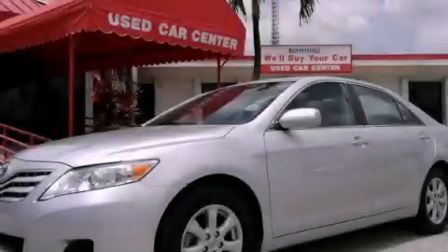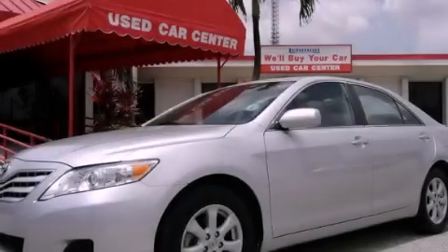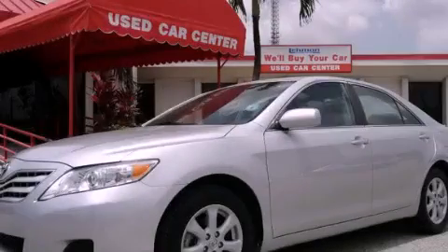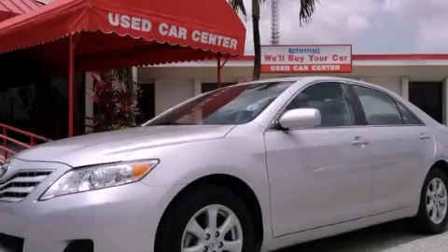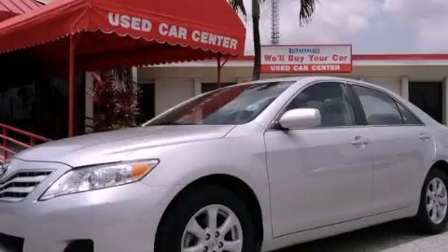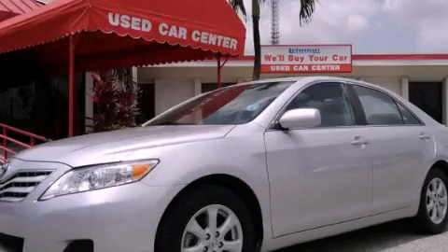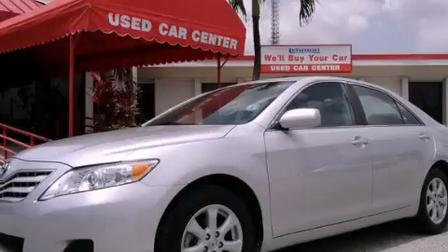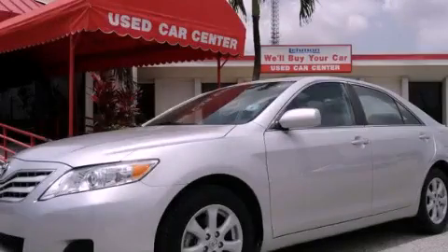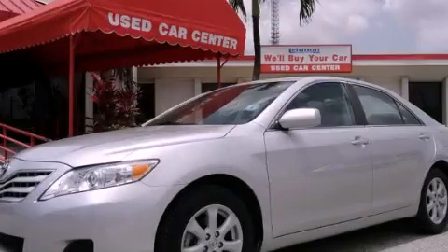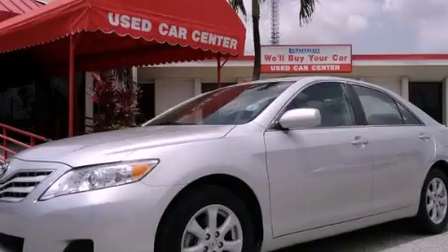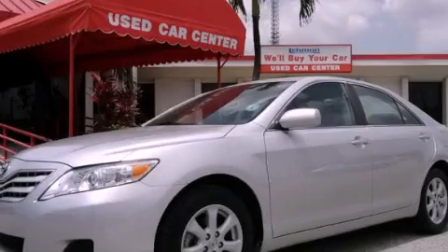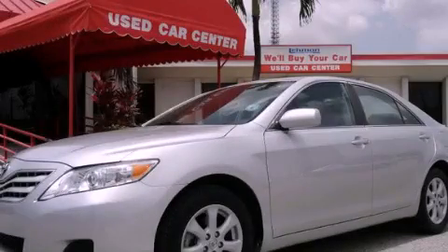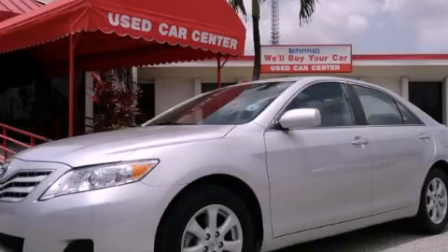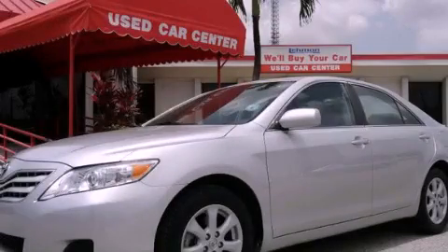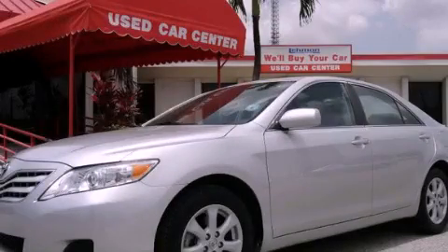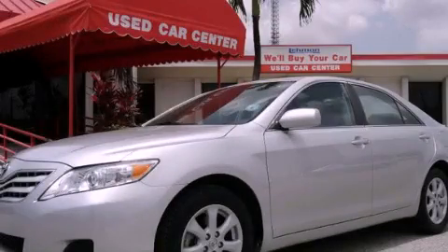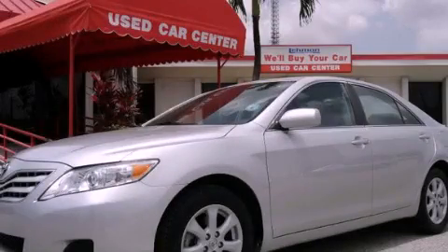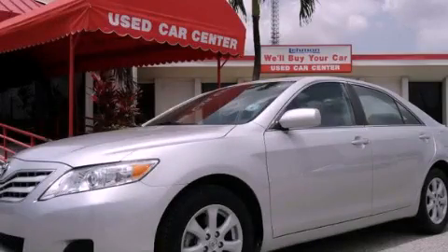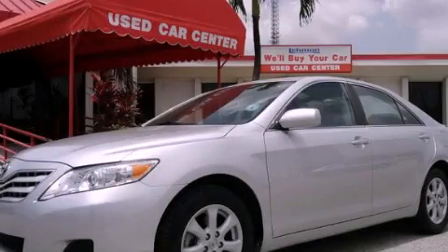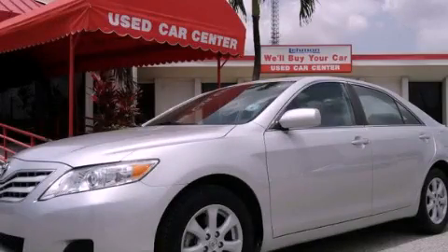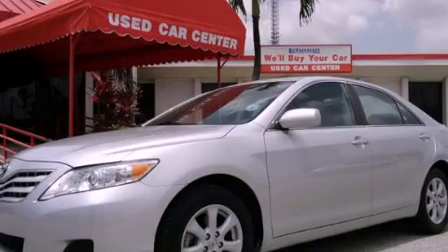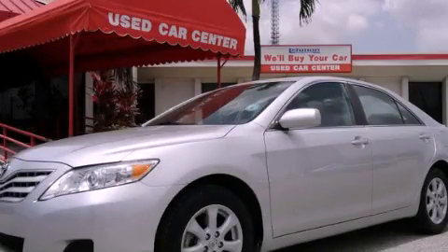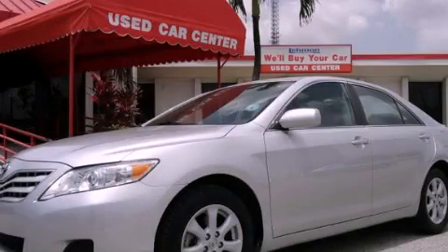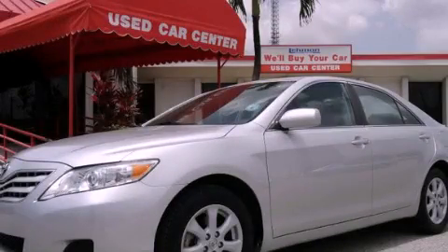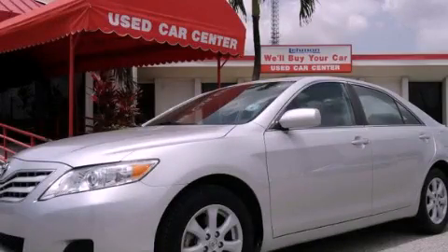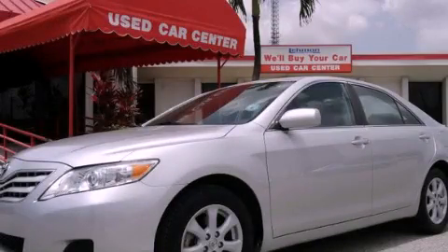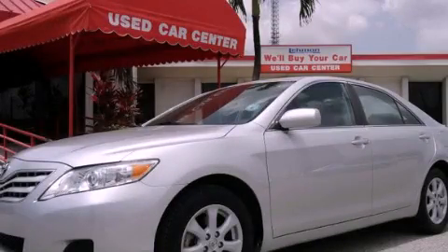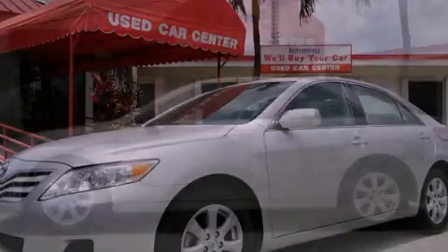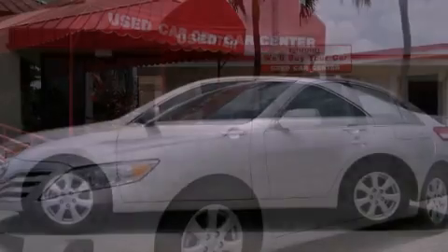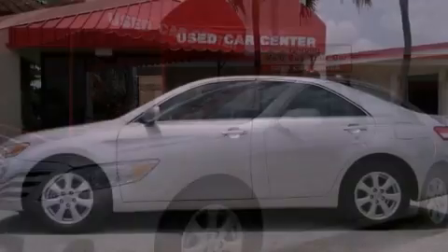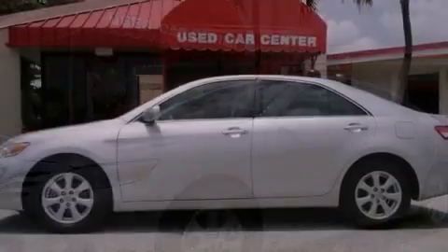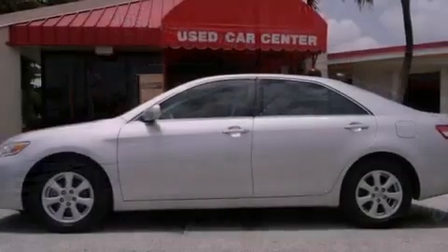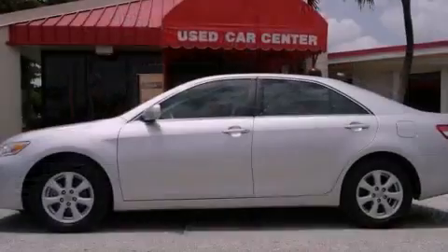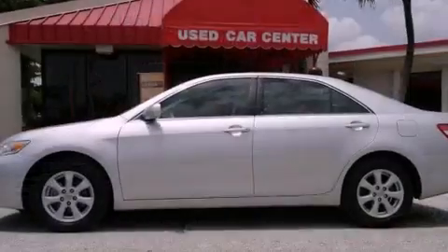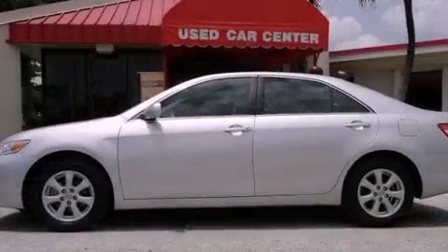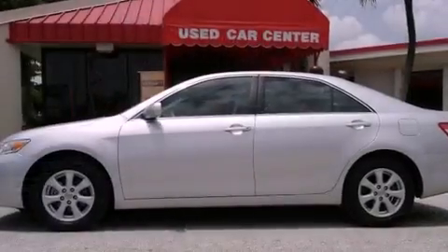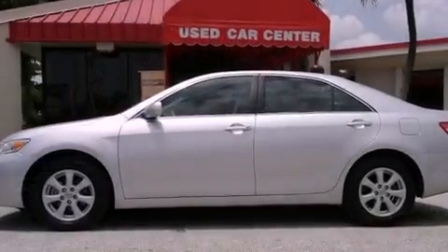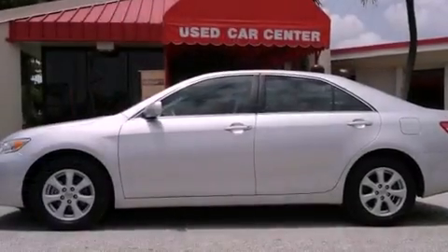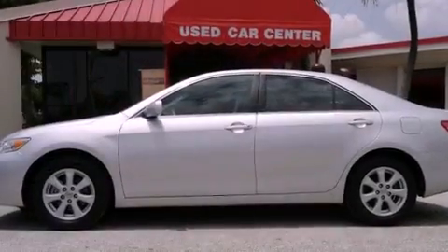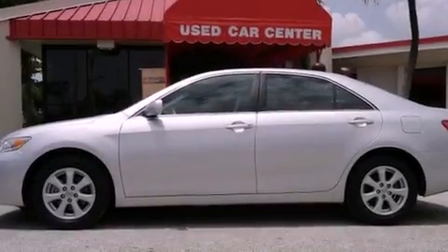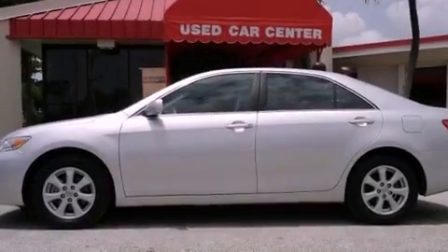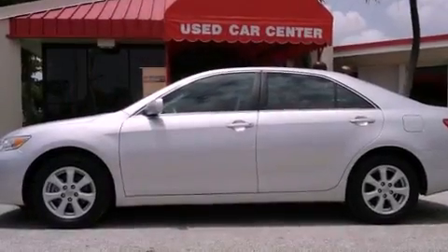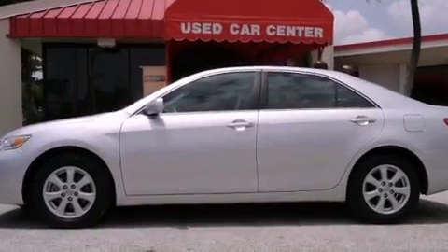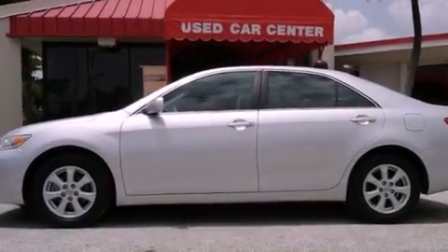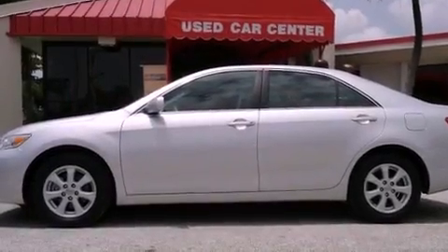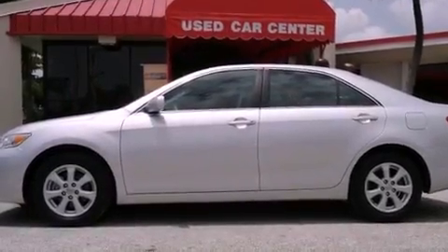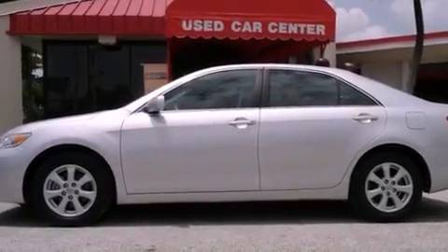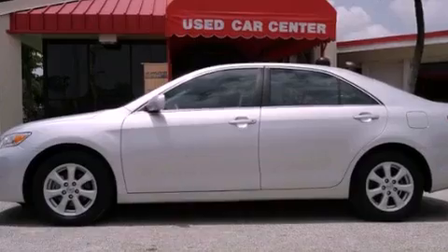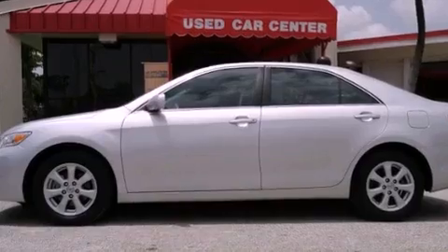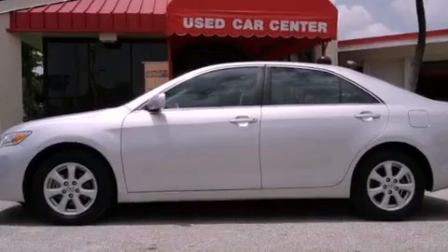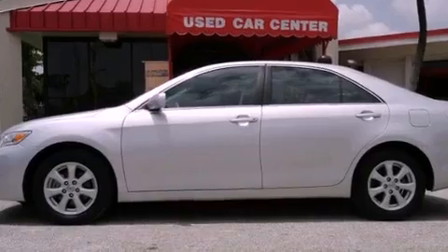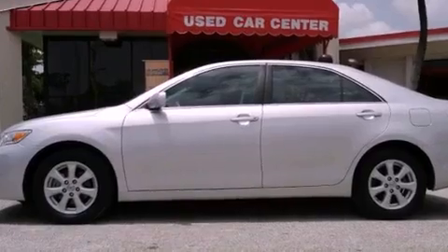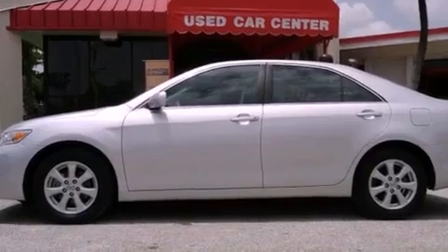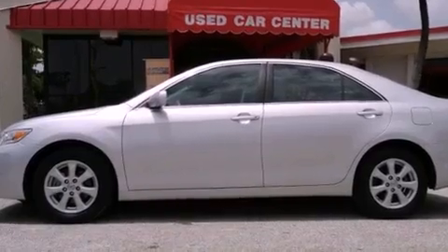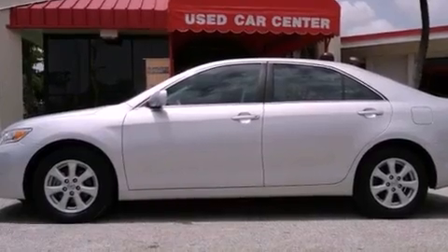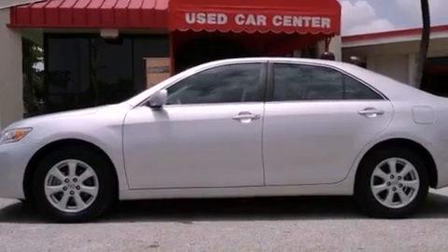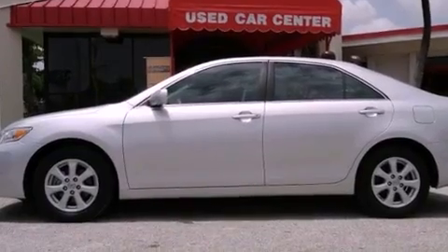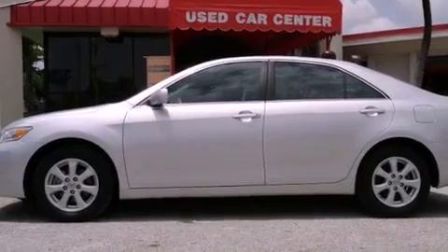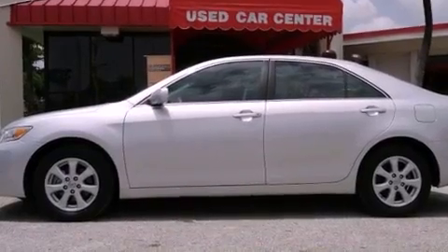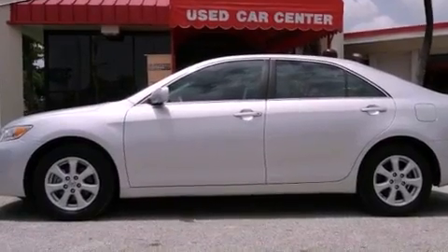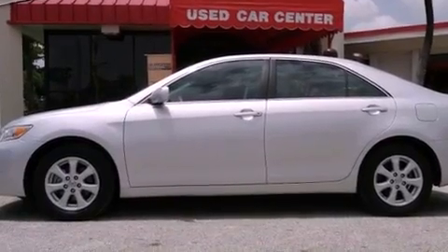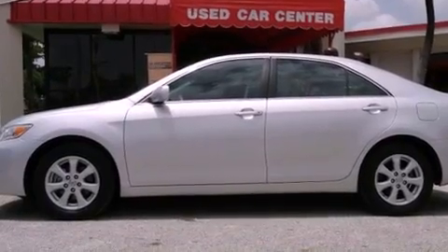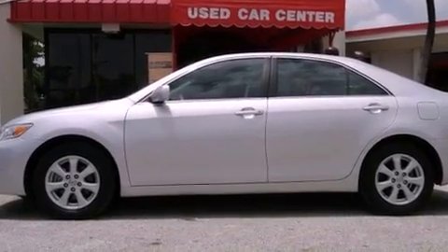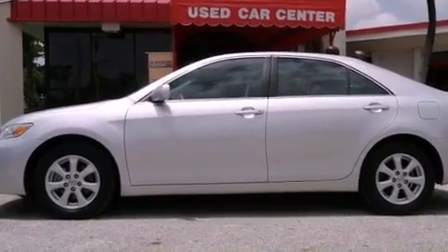This is a 2010 Toyota Camry. It features a four-cylinder engine and an automatic transmission.